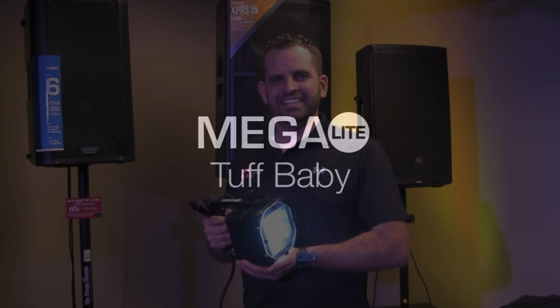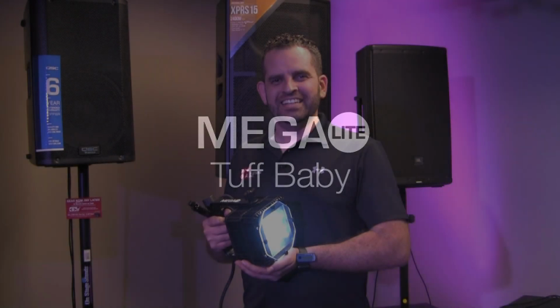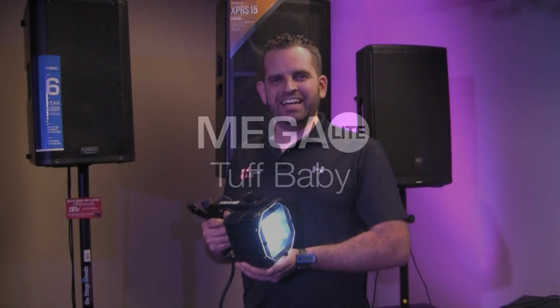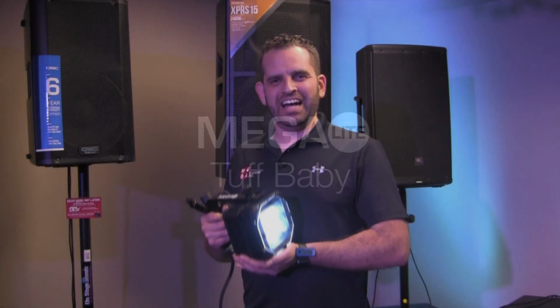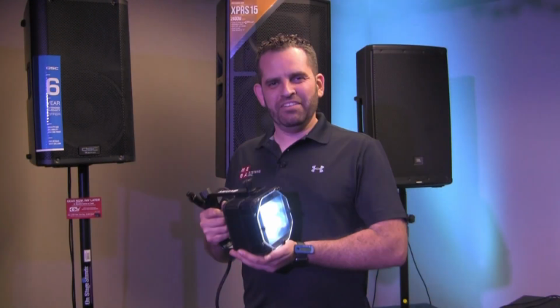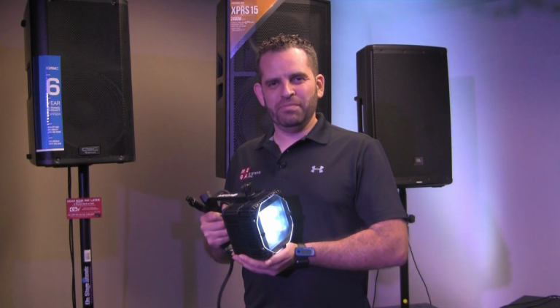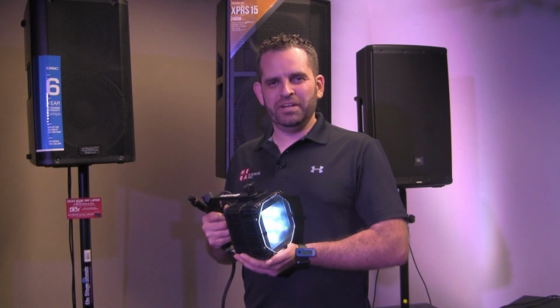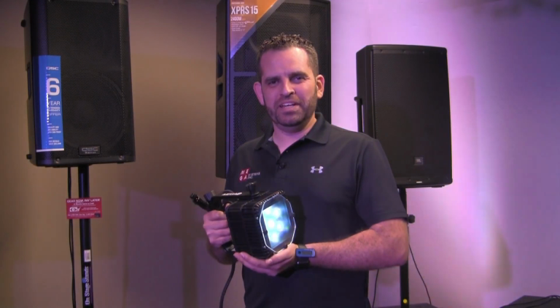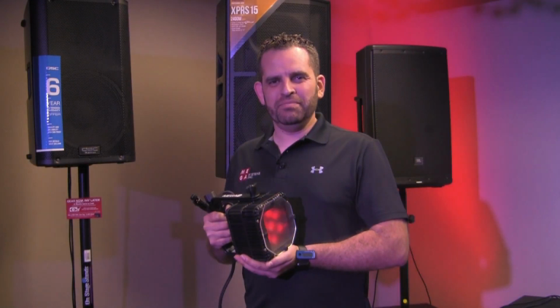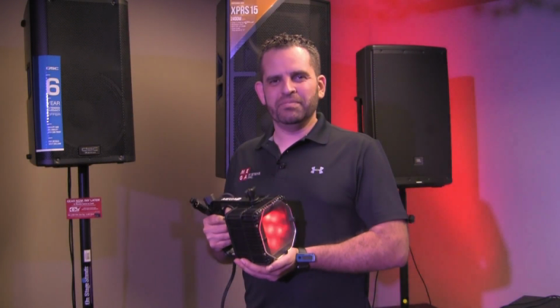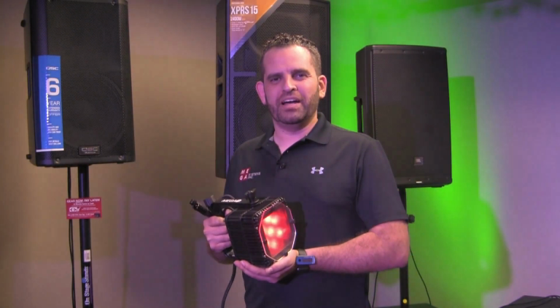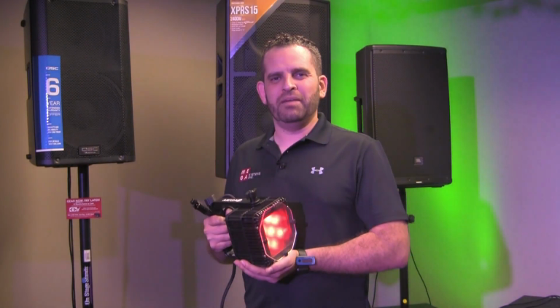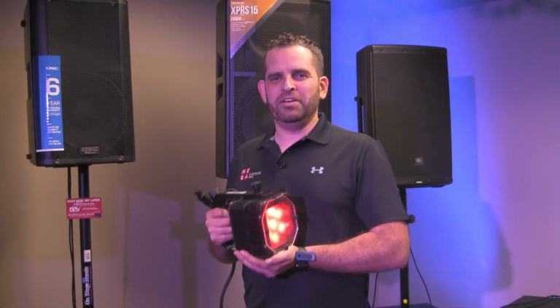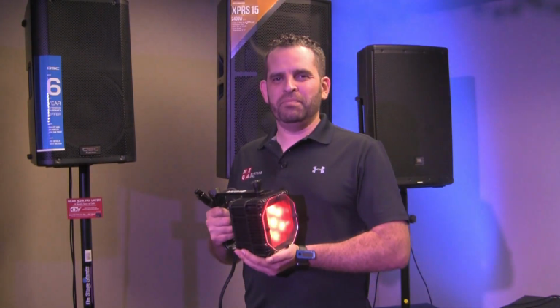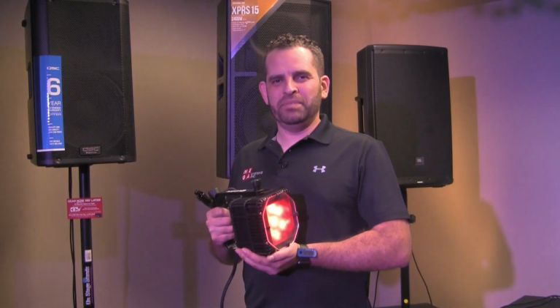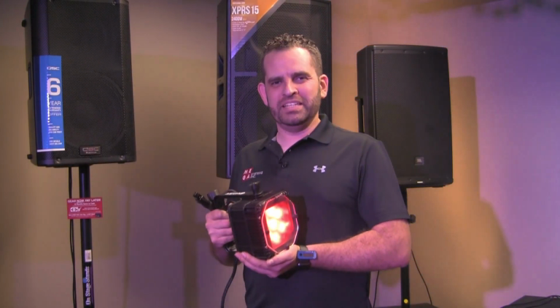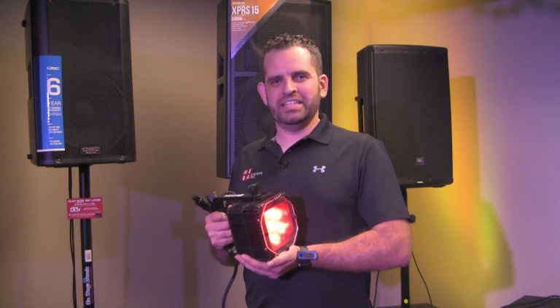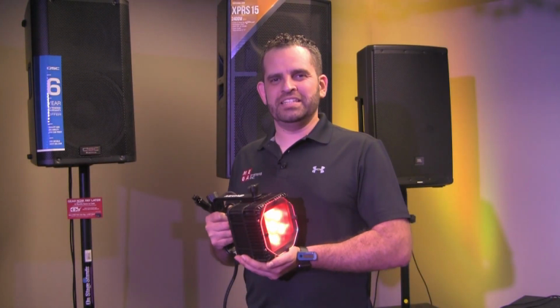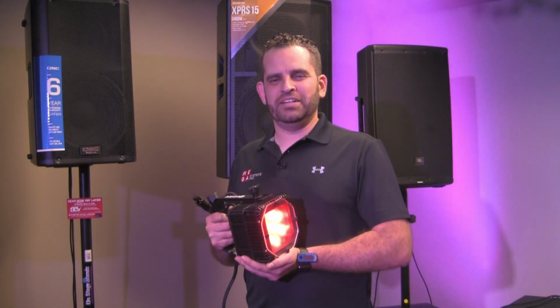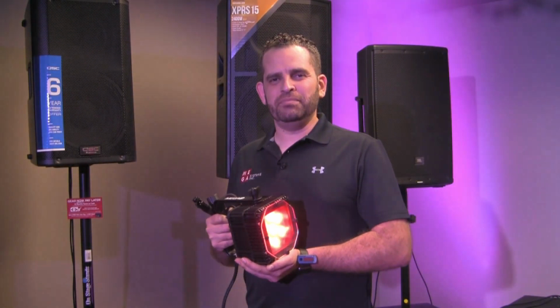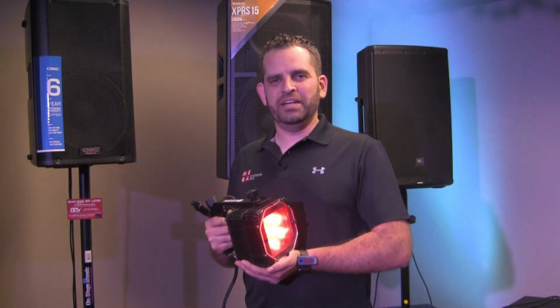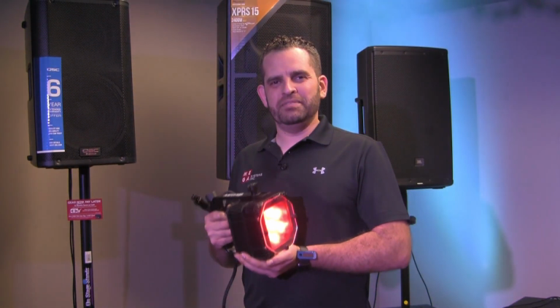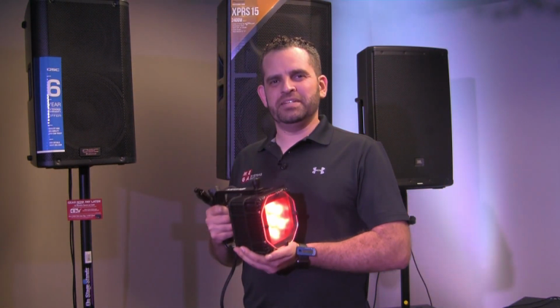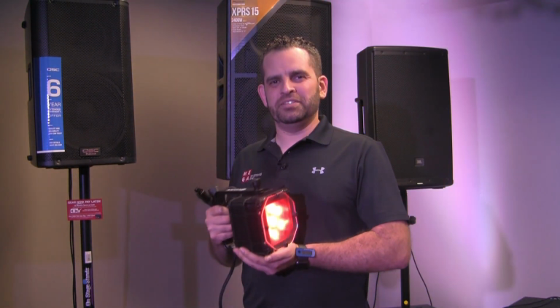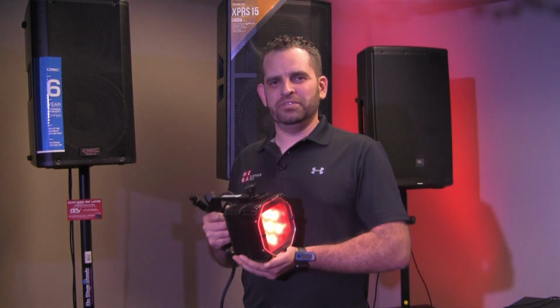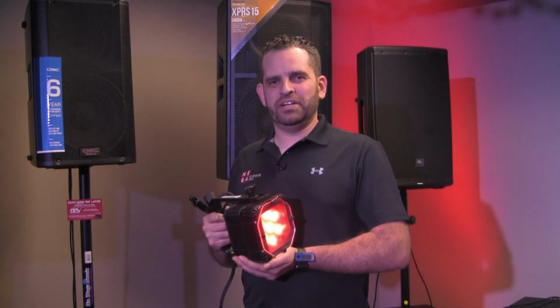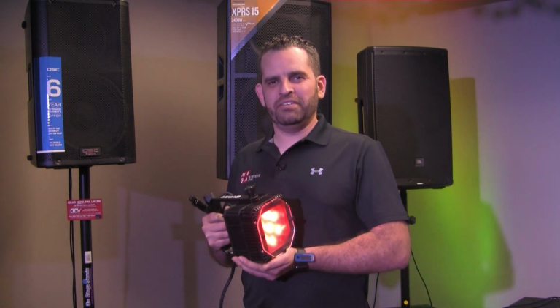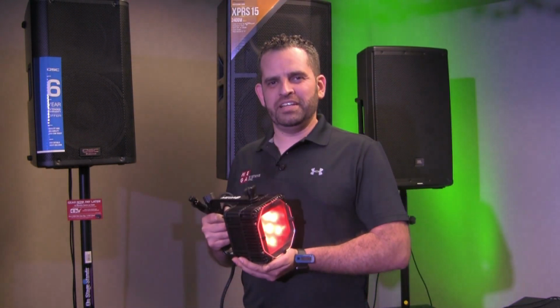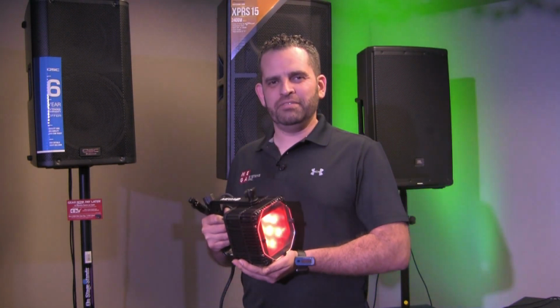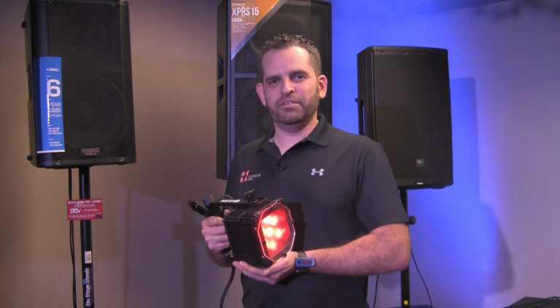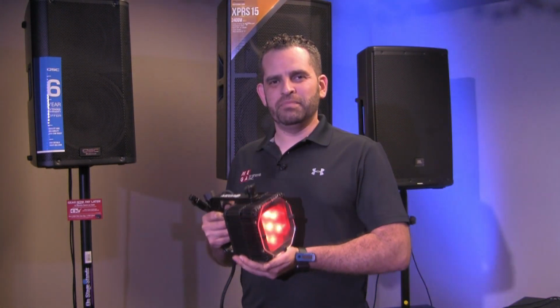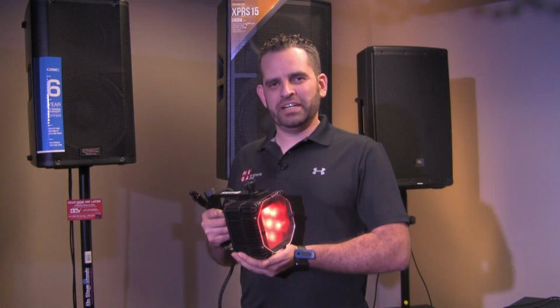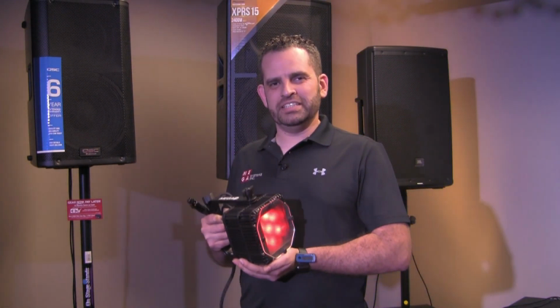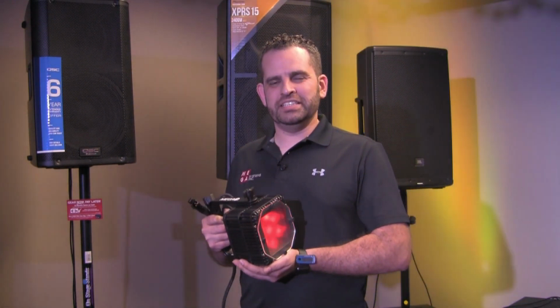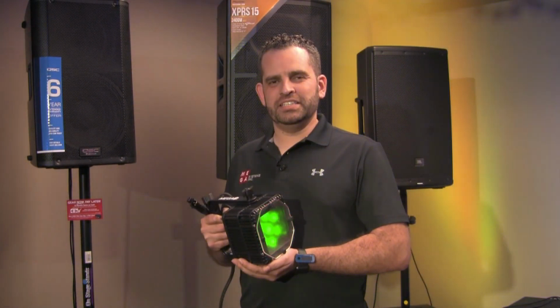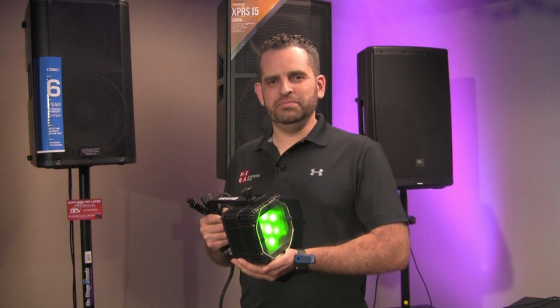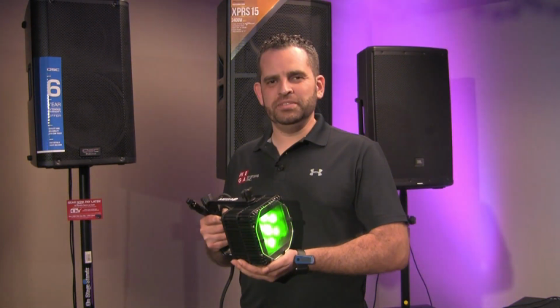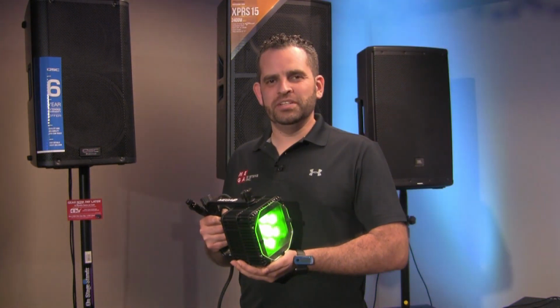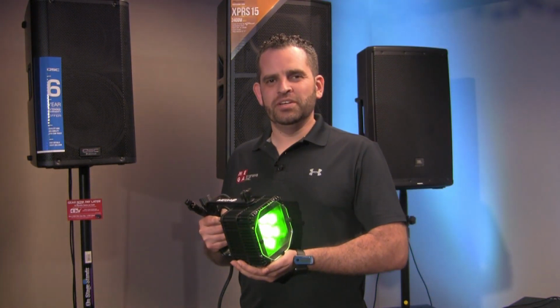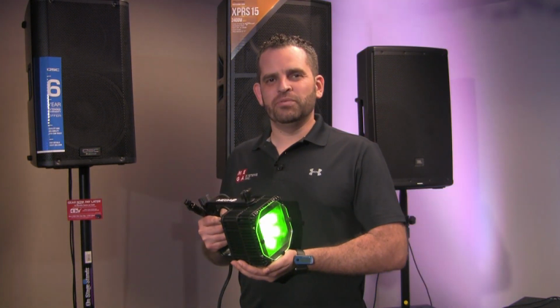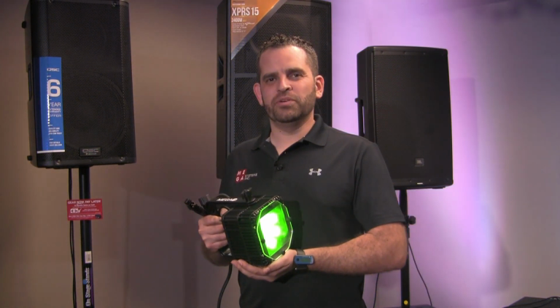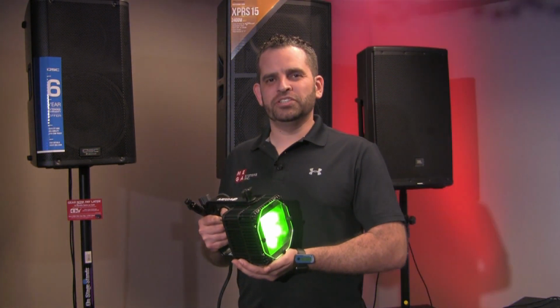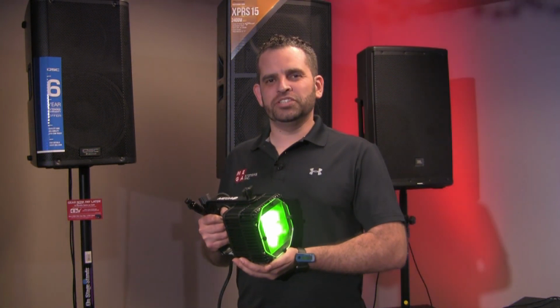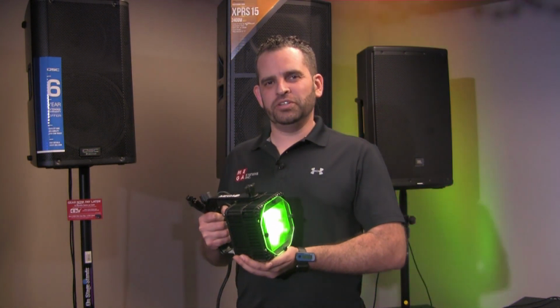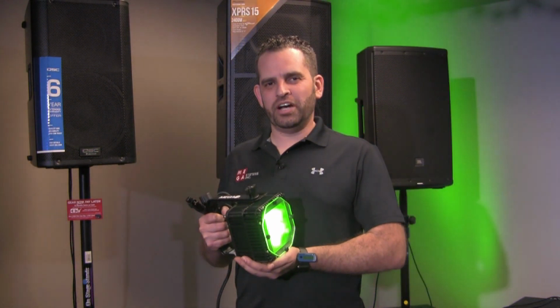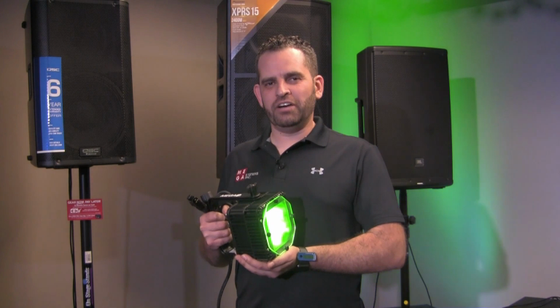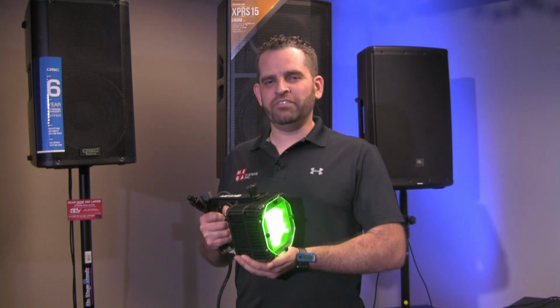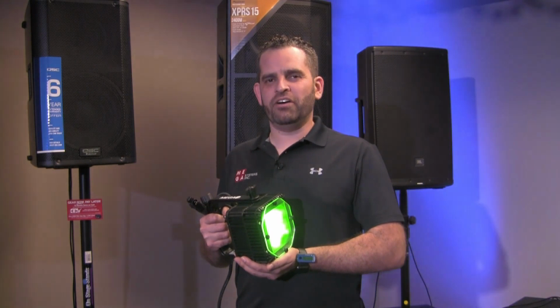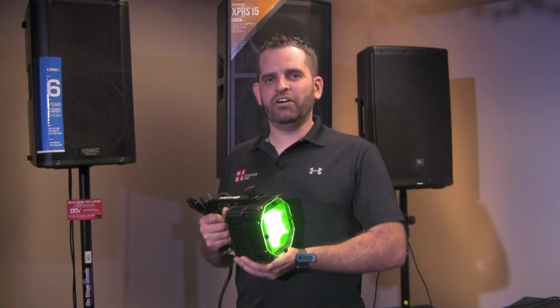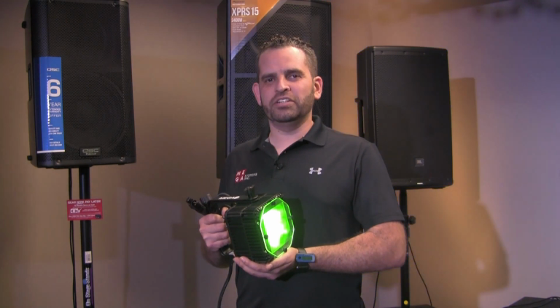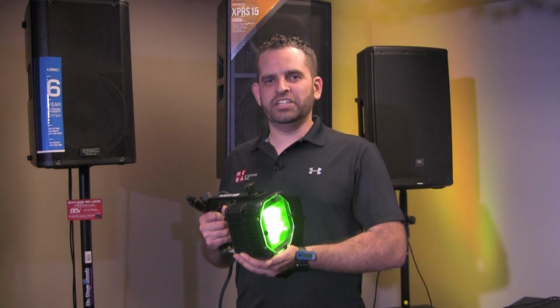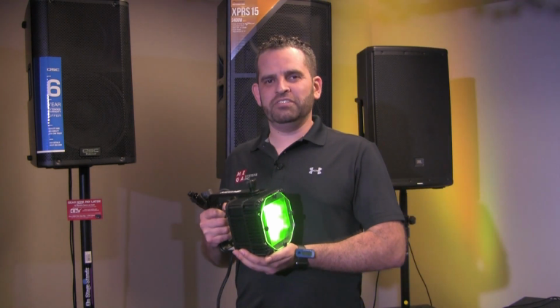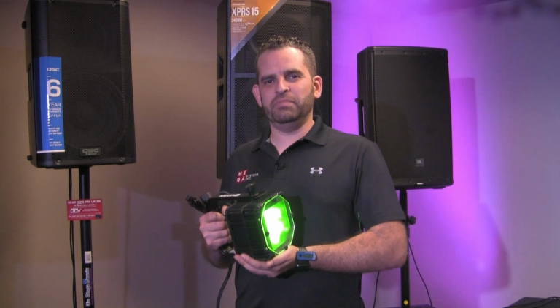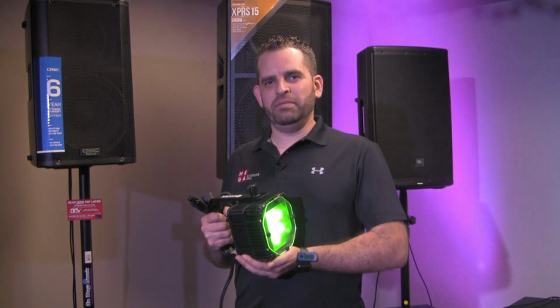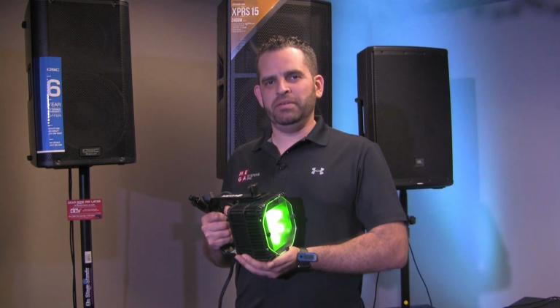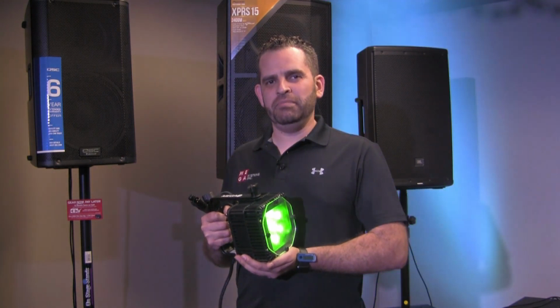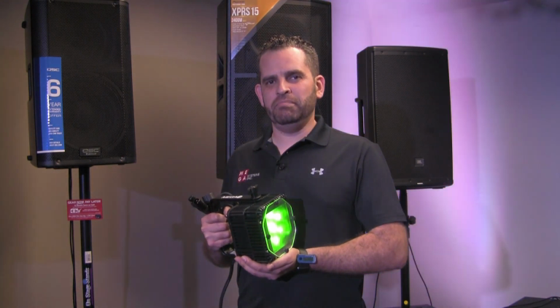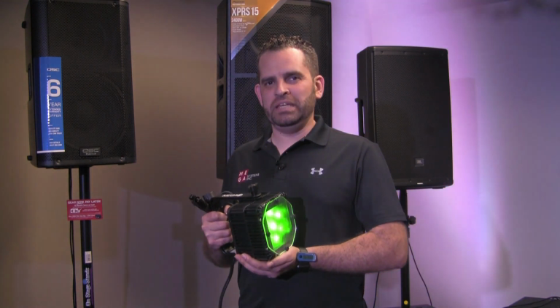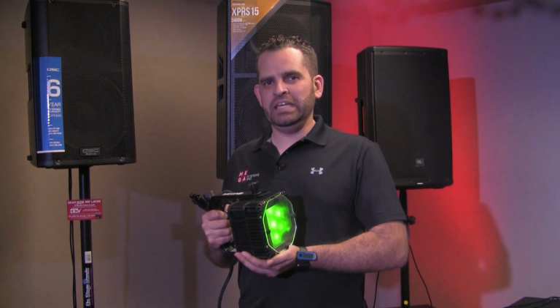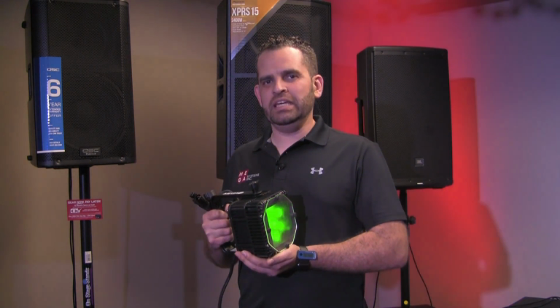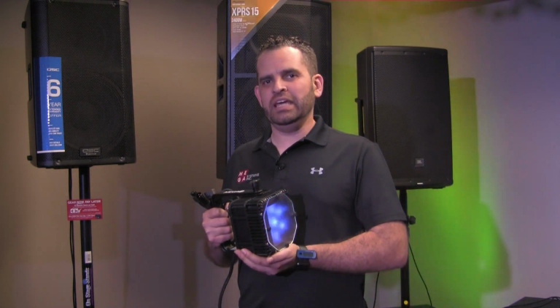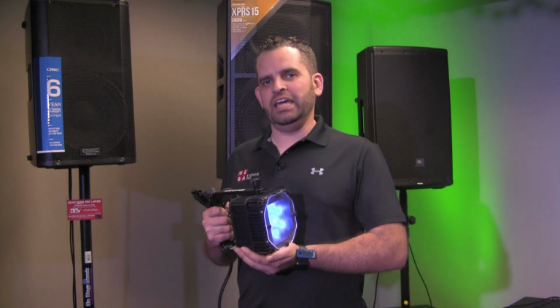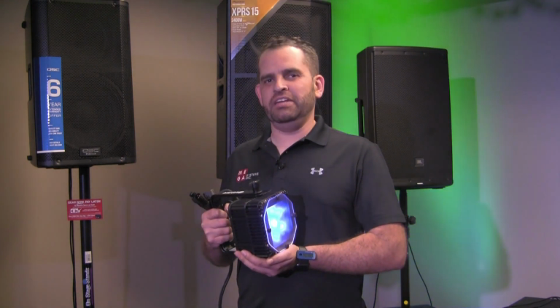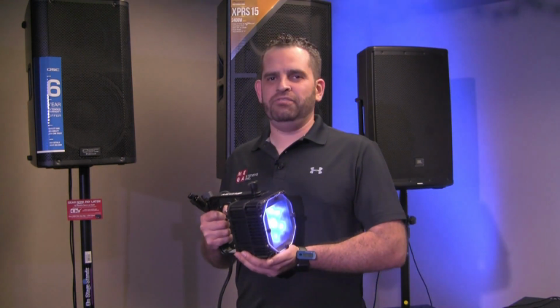Hi everybody. I'm here at PSSL. My name is Arturo Cavada with MegaSystems. We're showing off our Tough Baby P84.